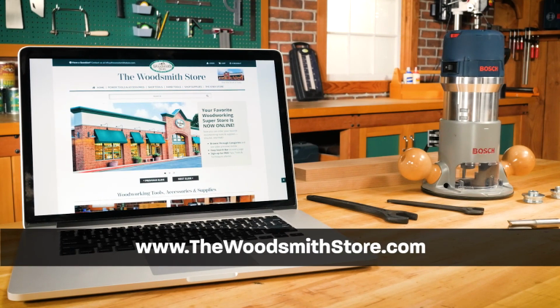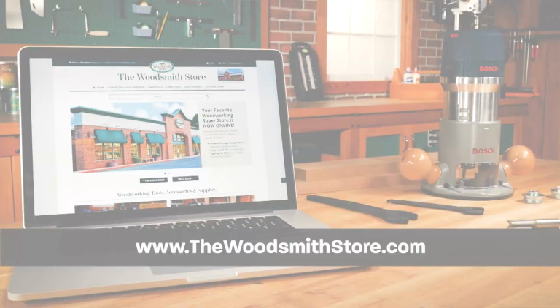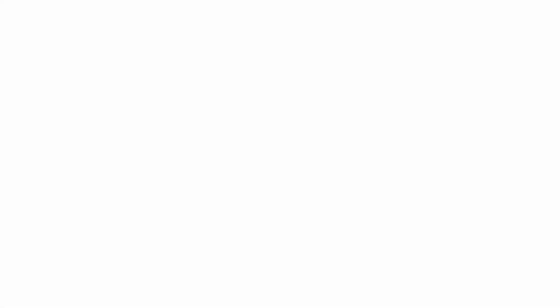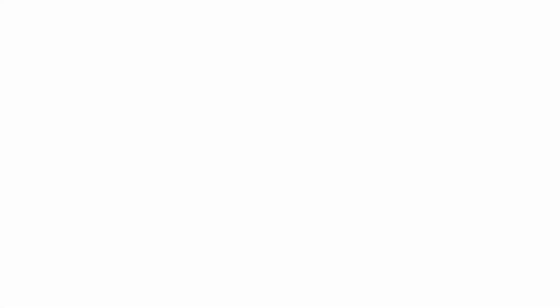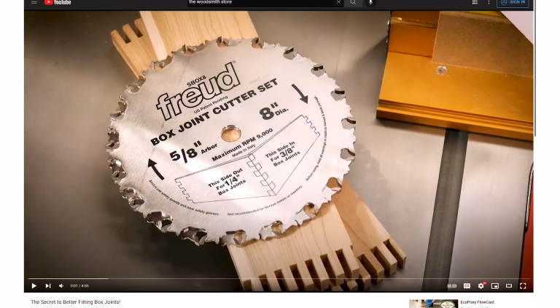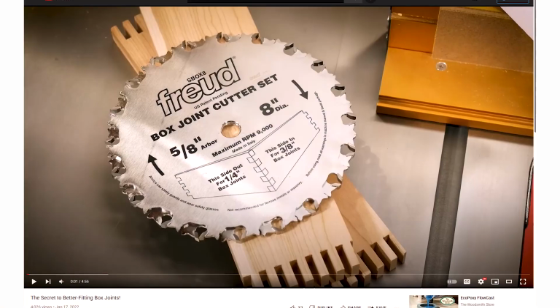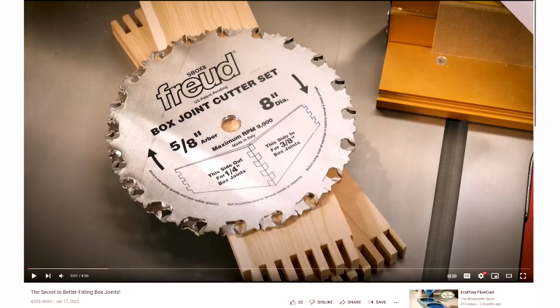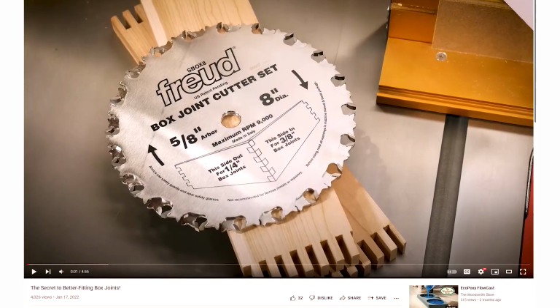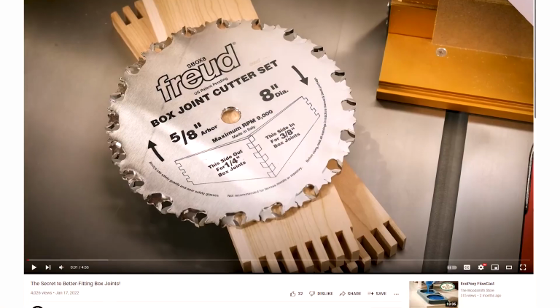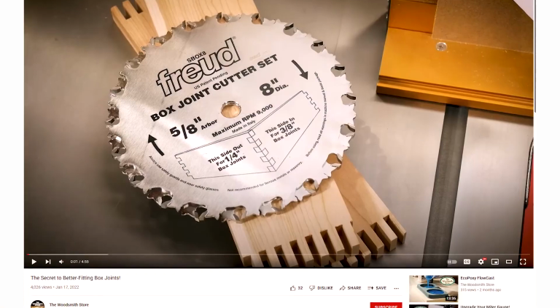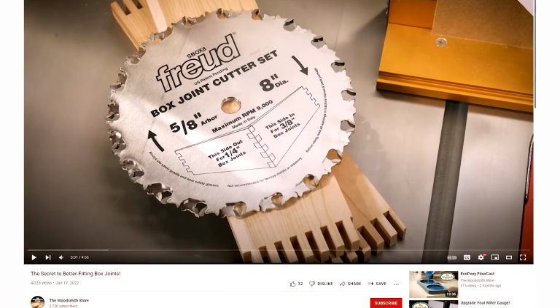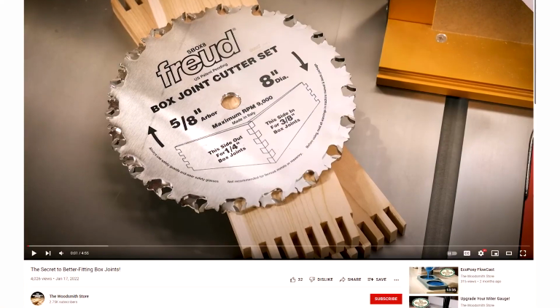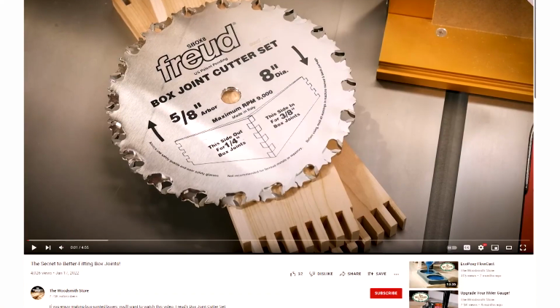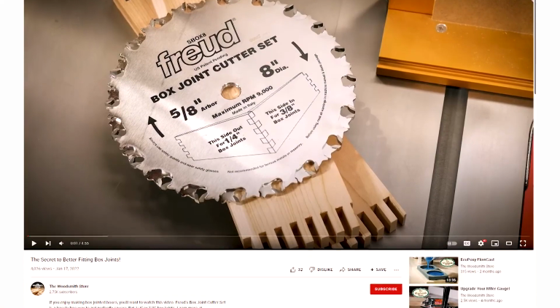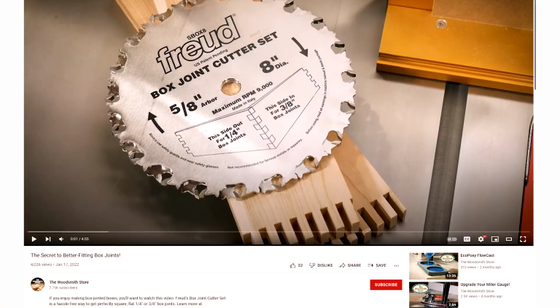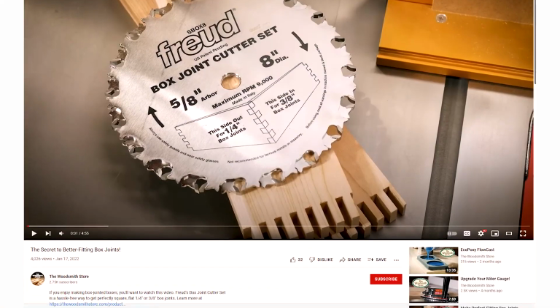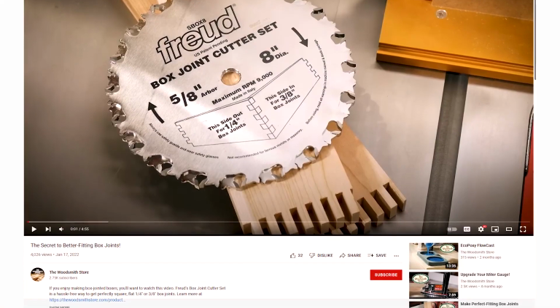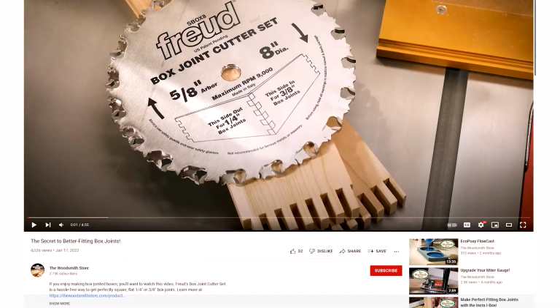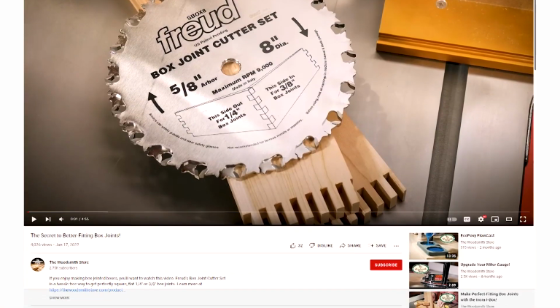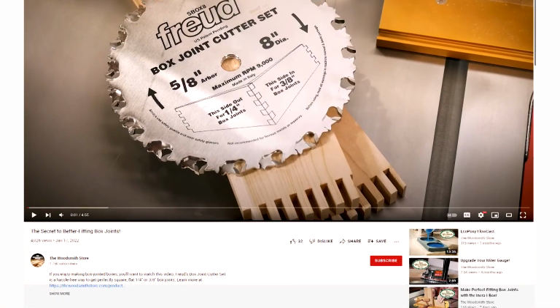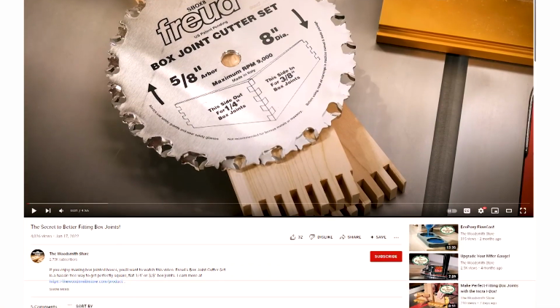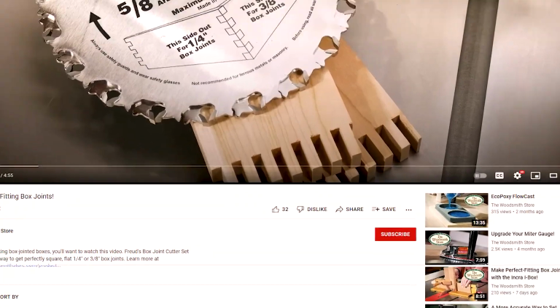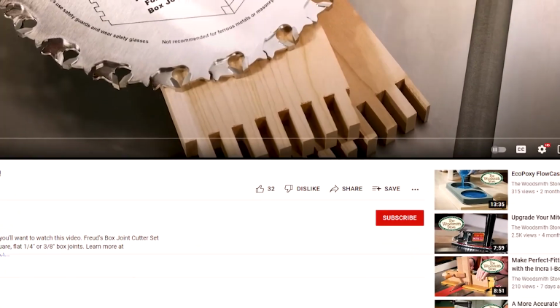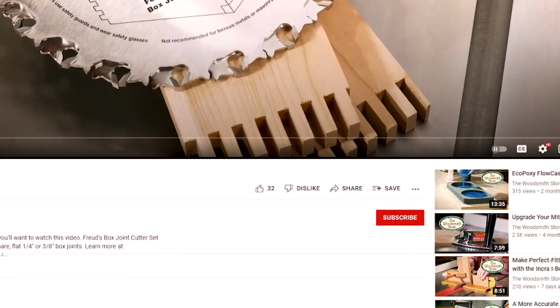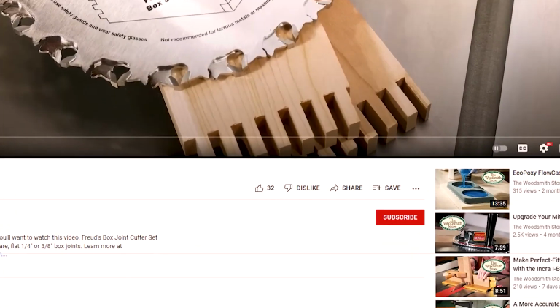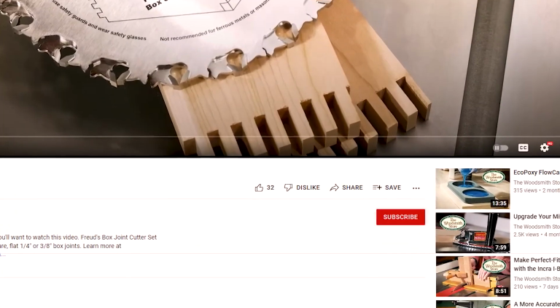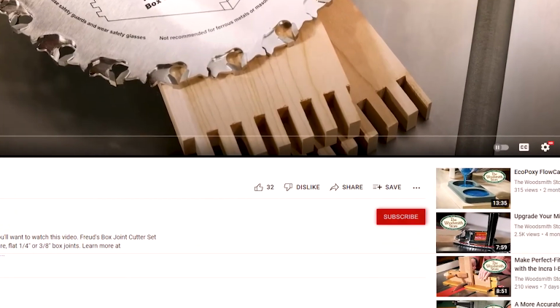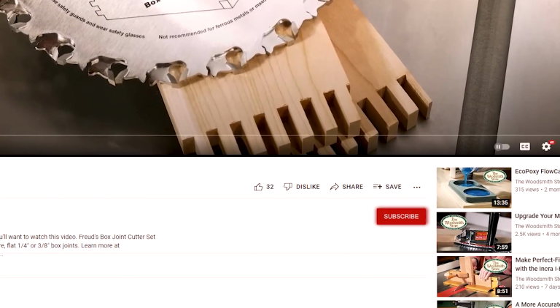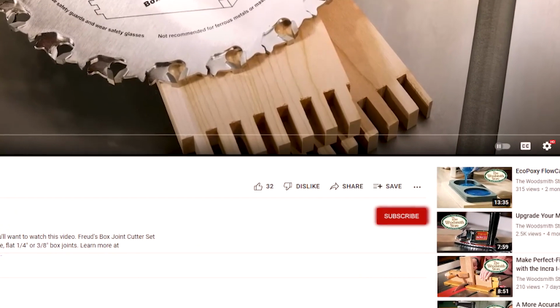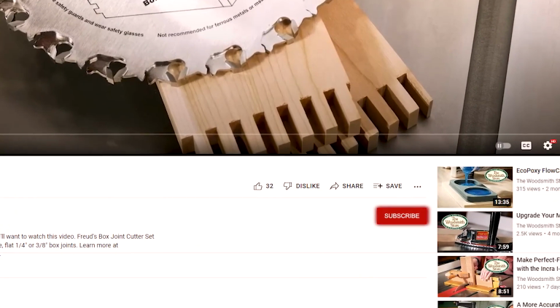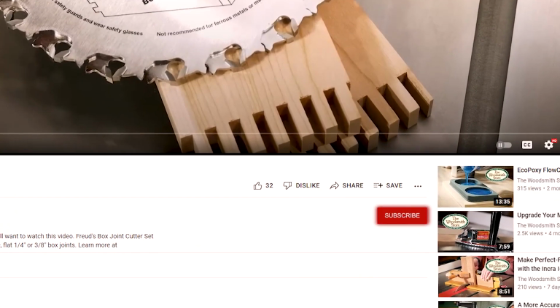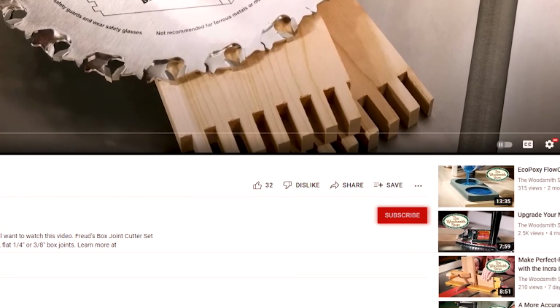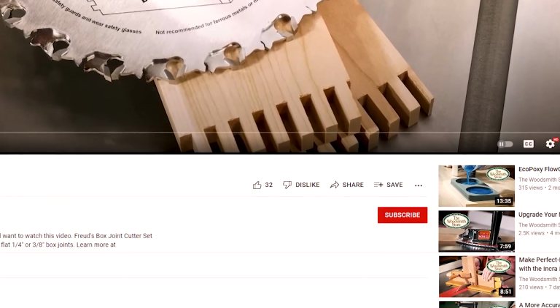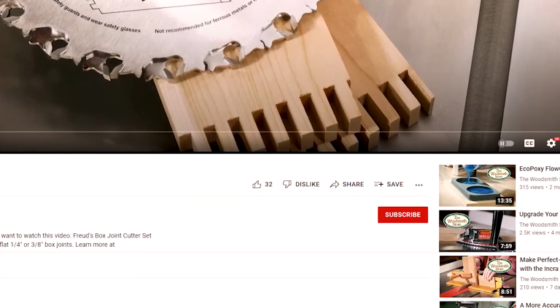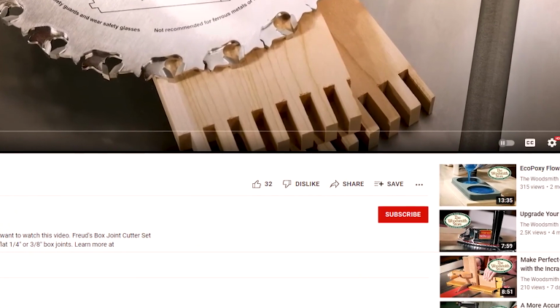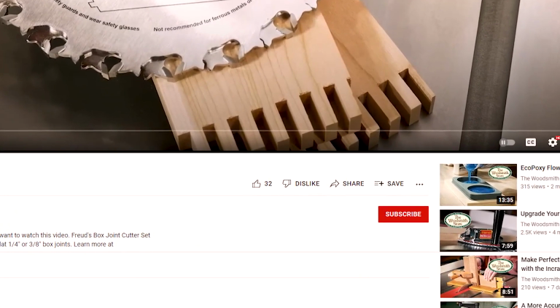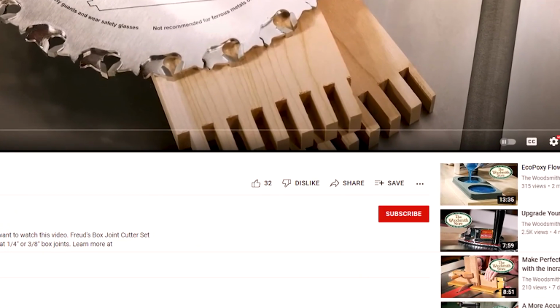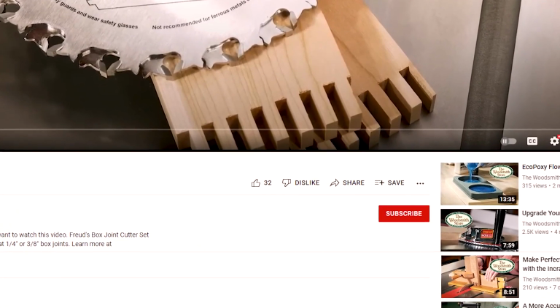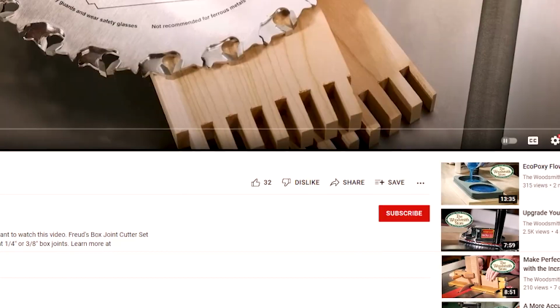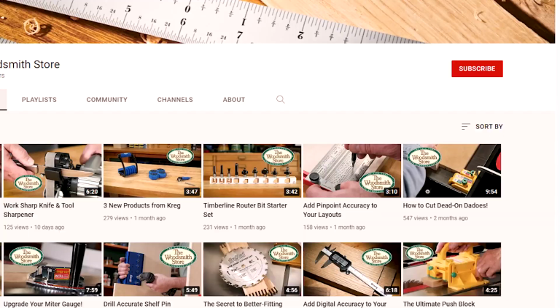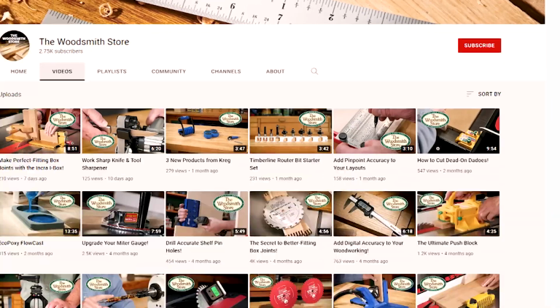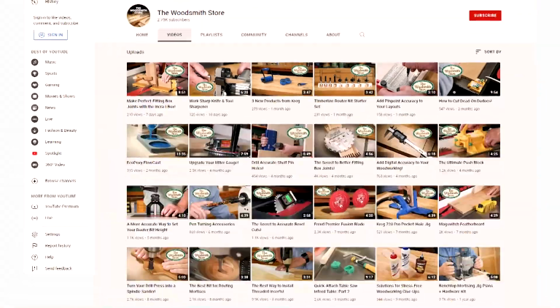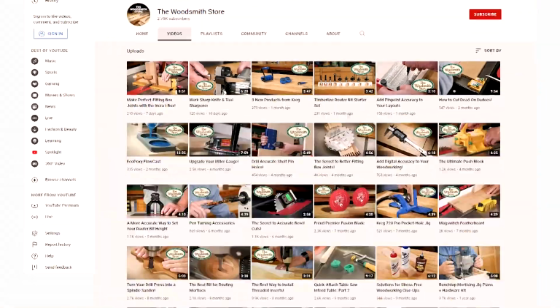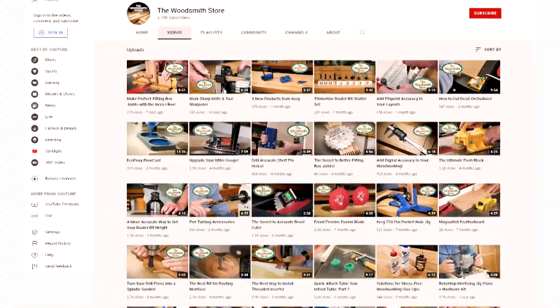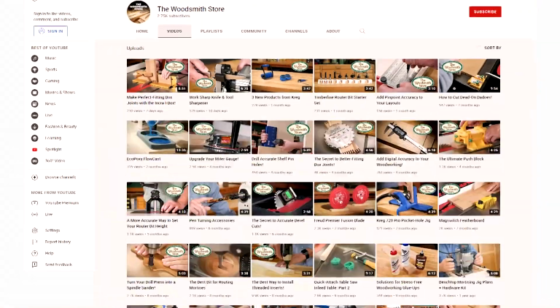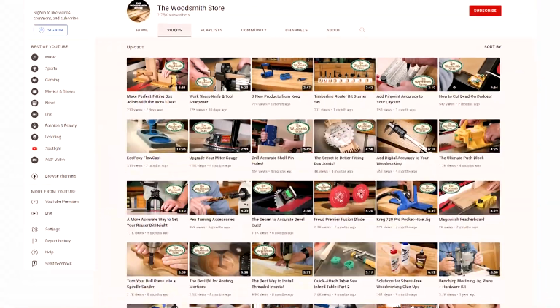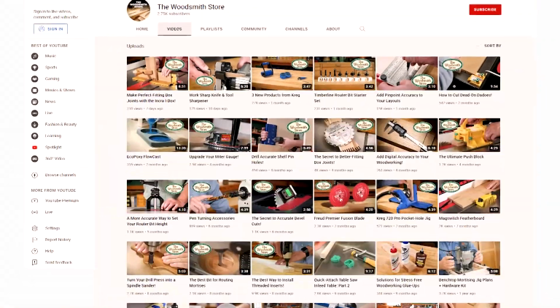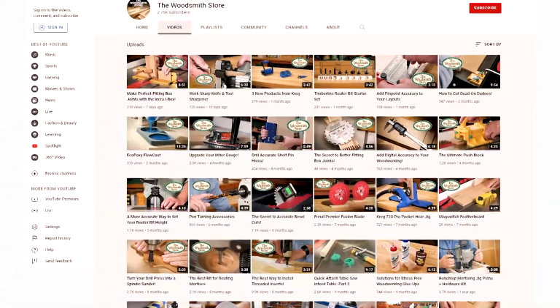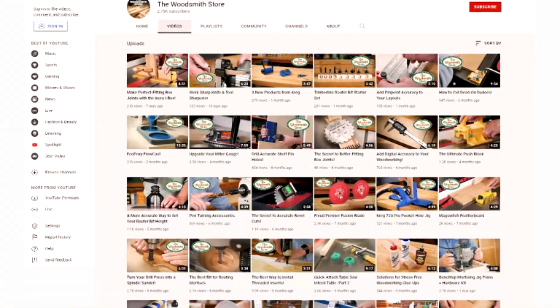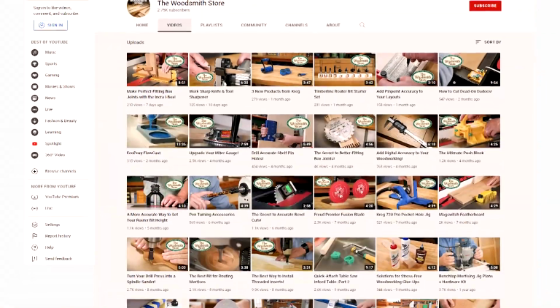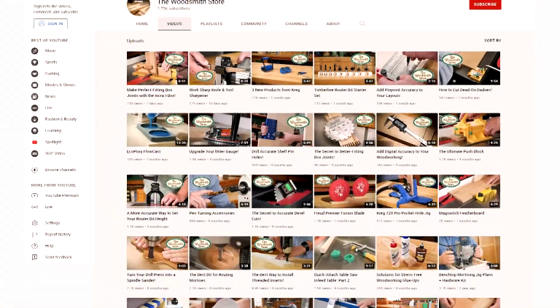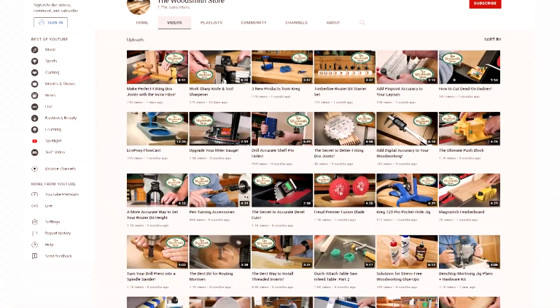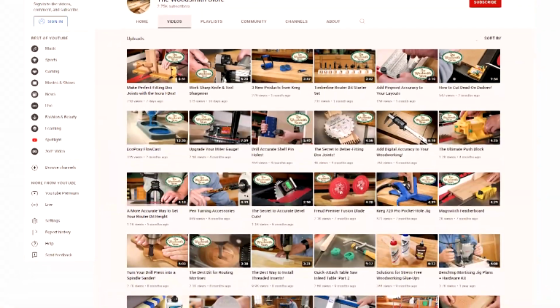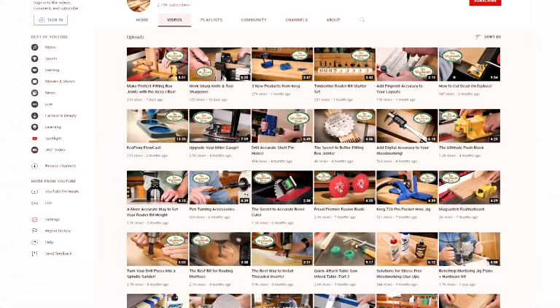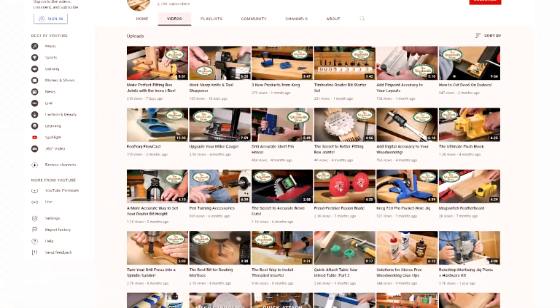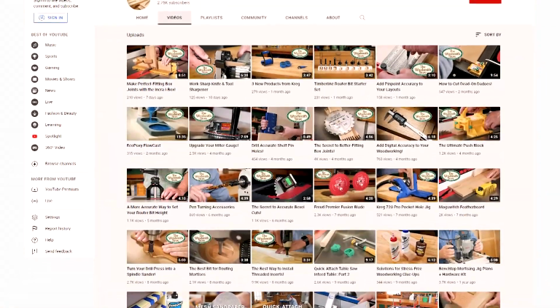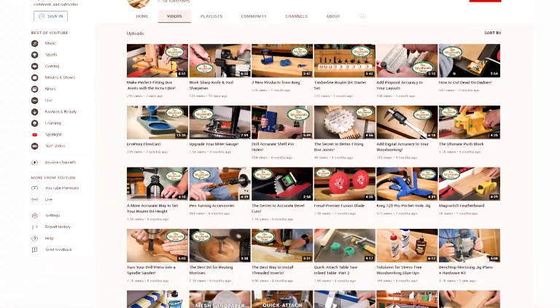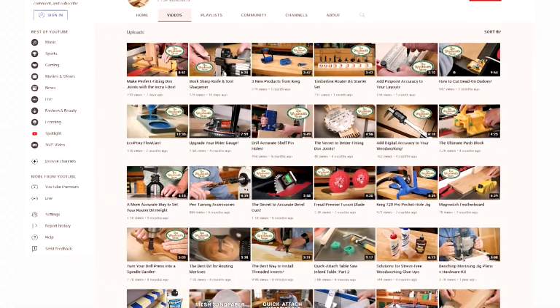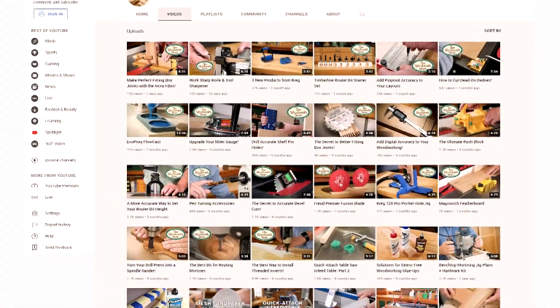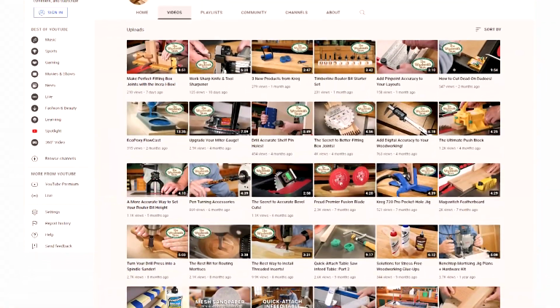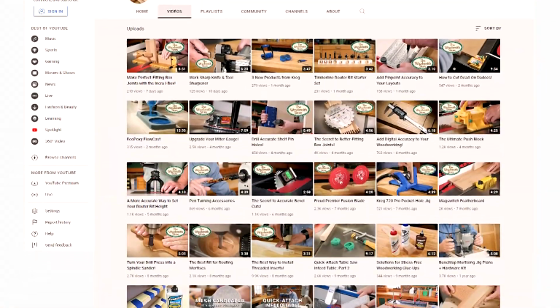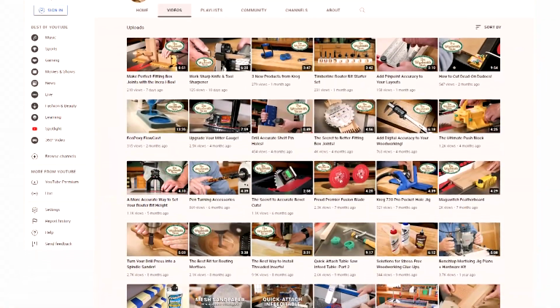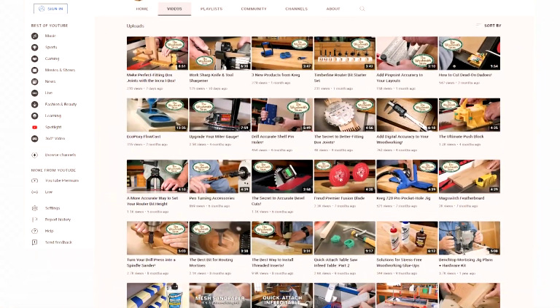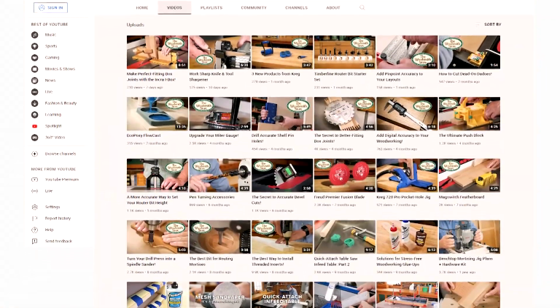And just so you don't miss anything, be sure to click on the button below to subscribe to our Woodsmith Store YouTube channel.